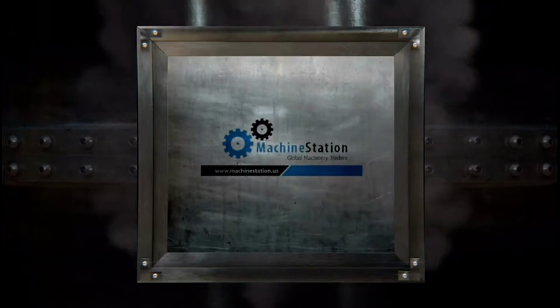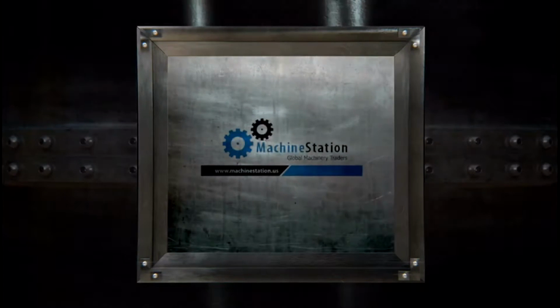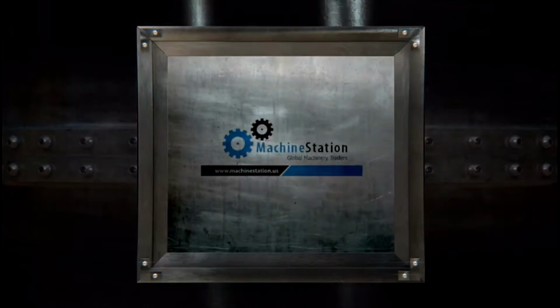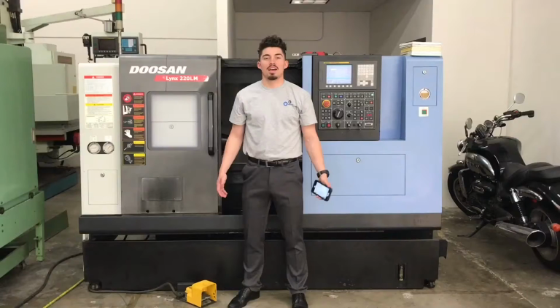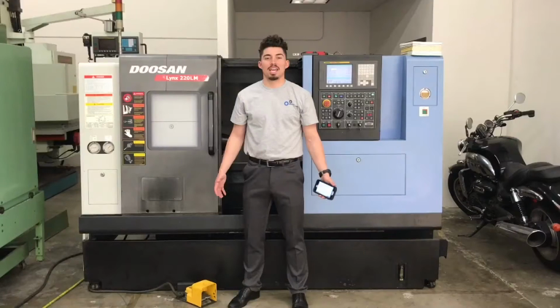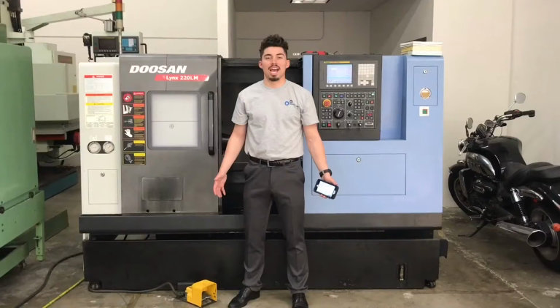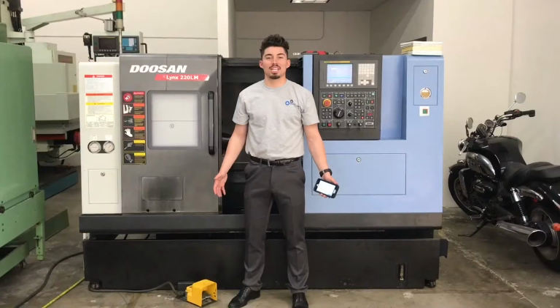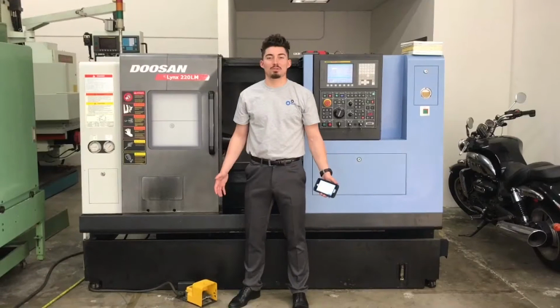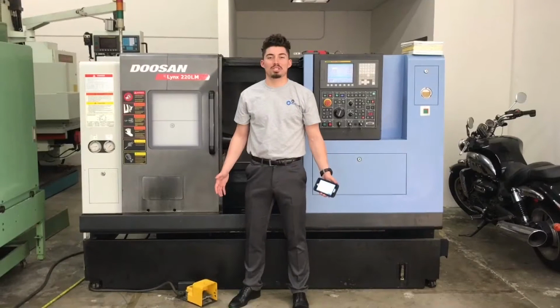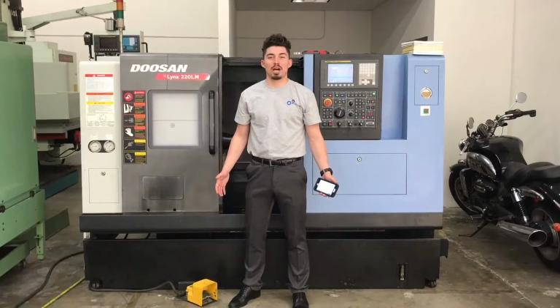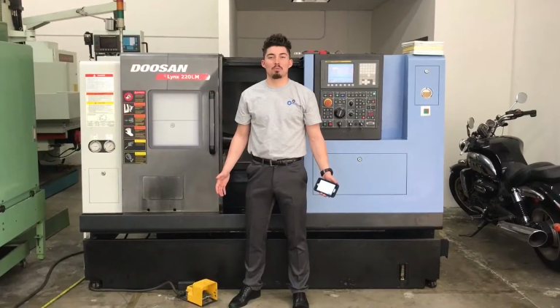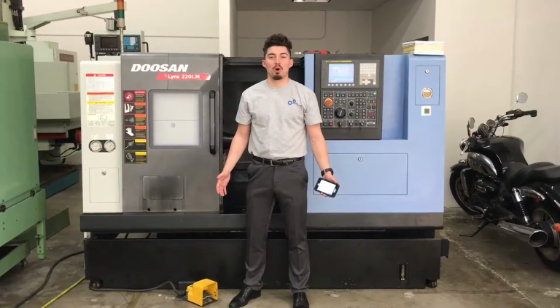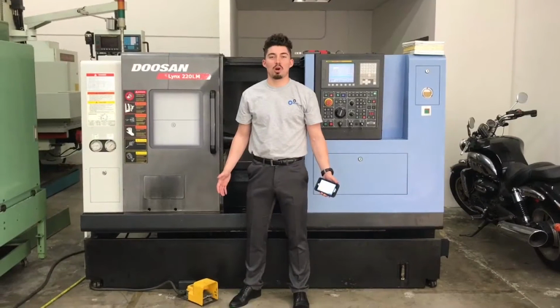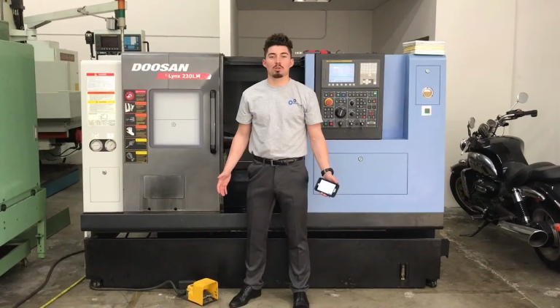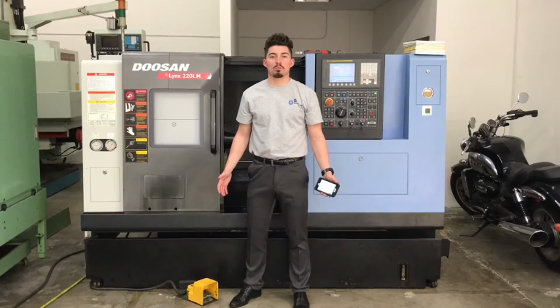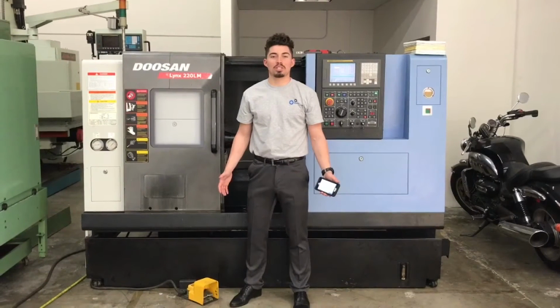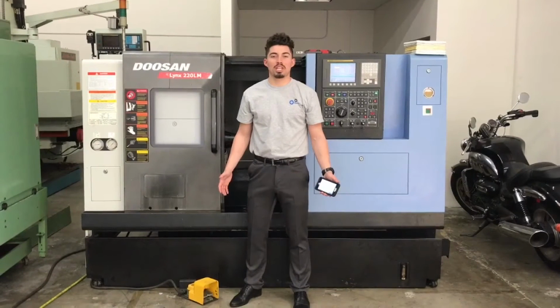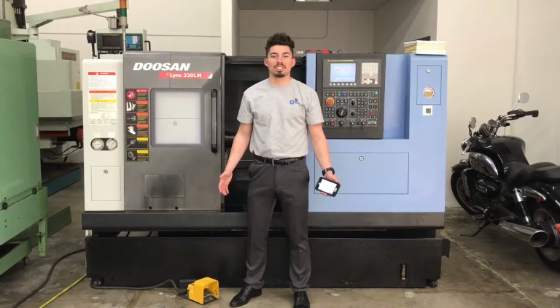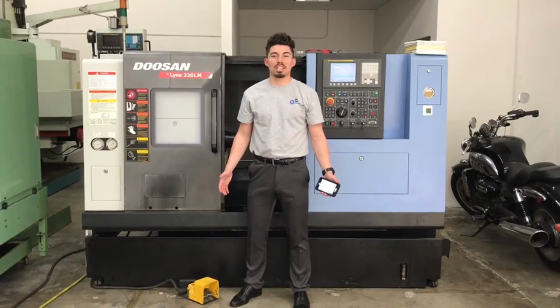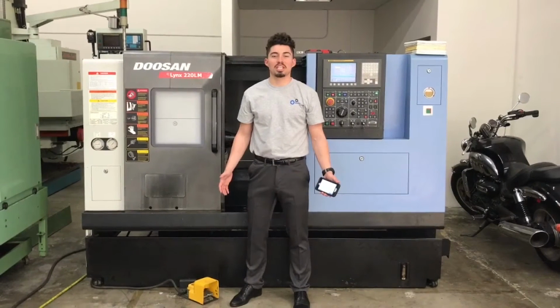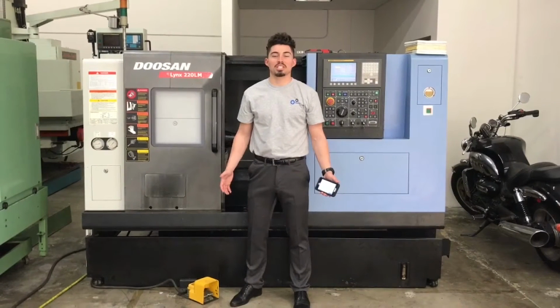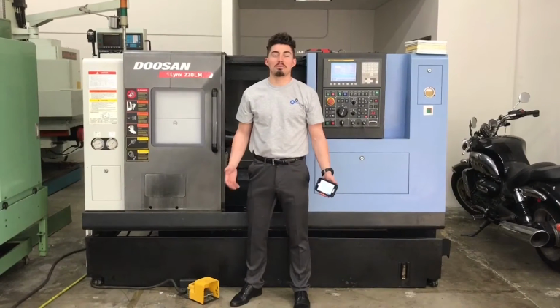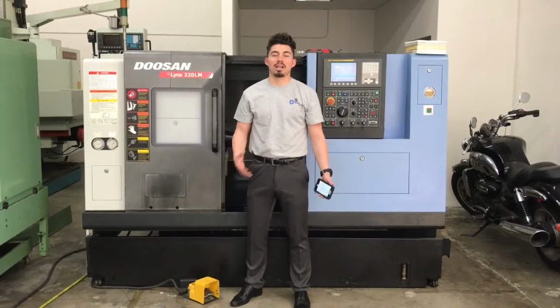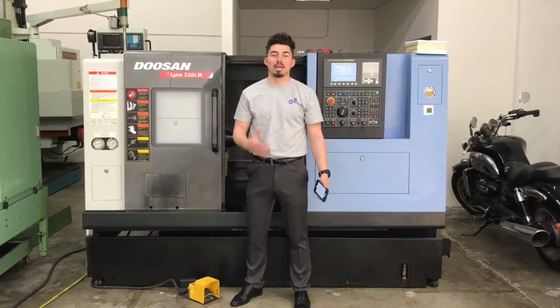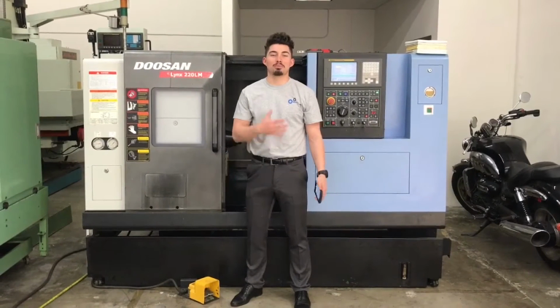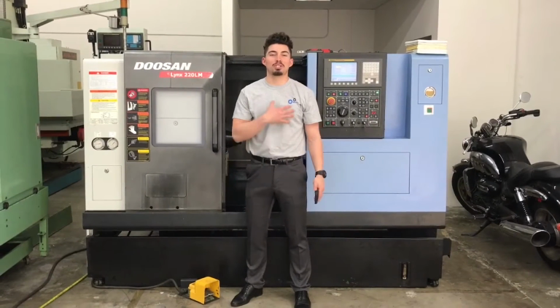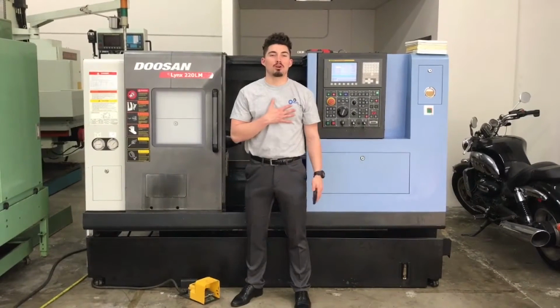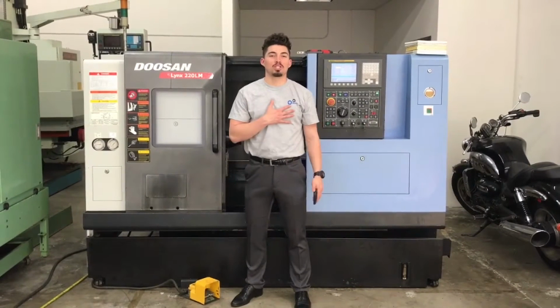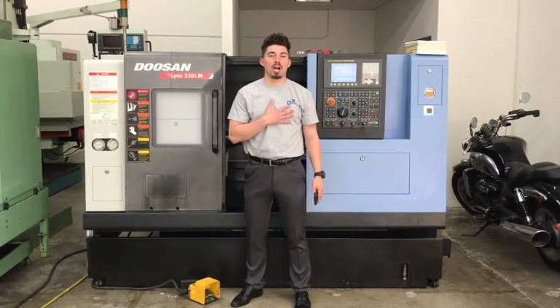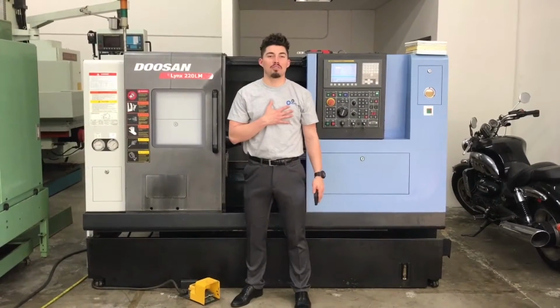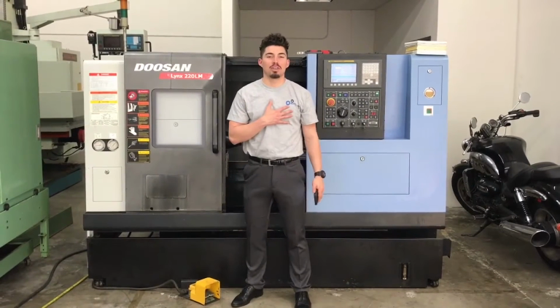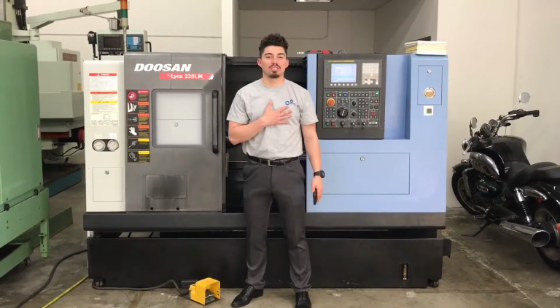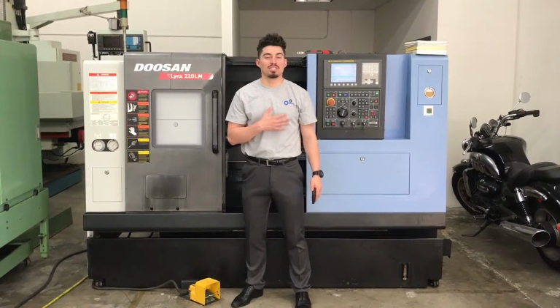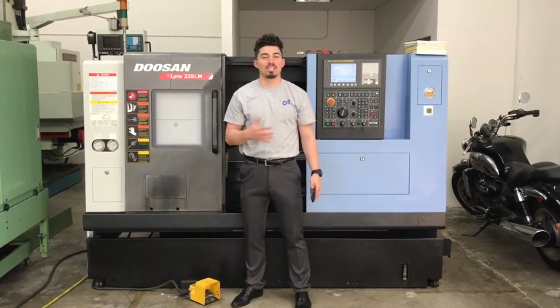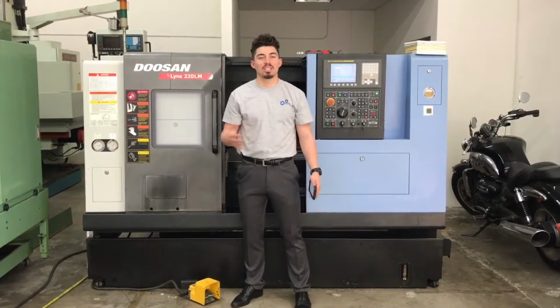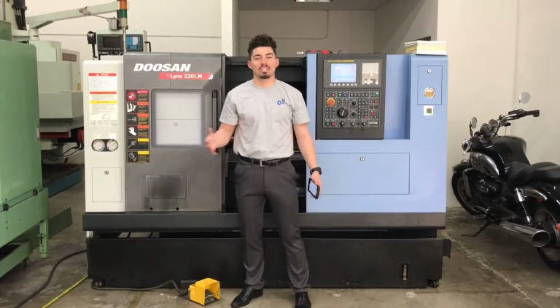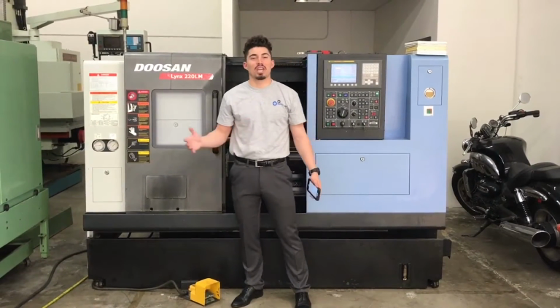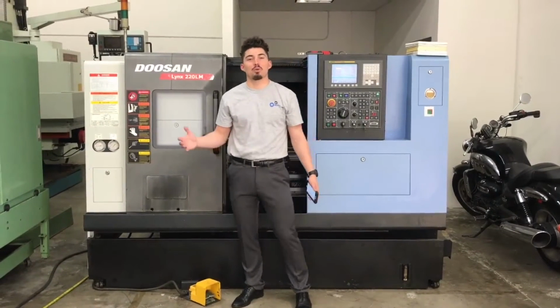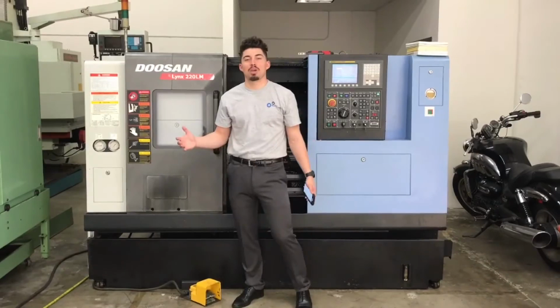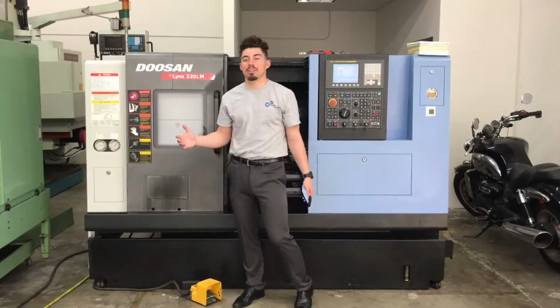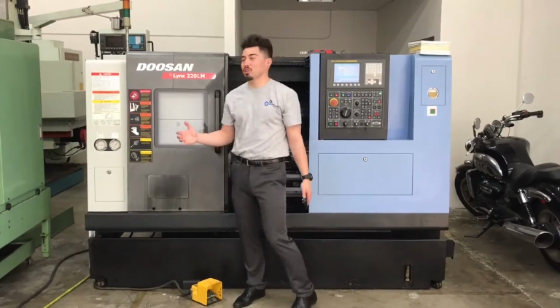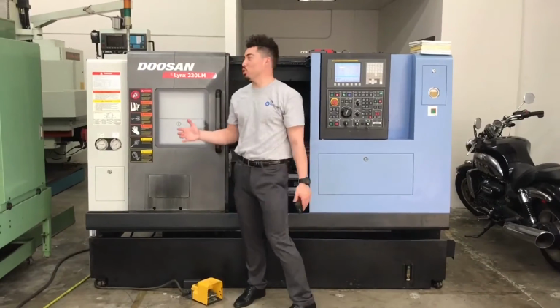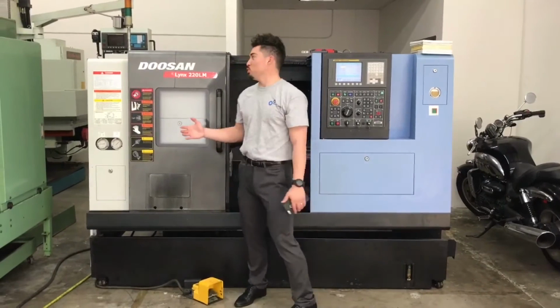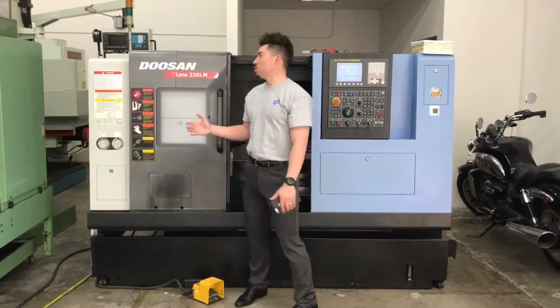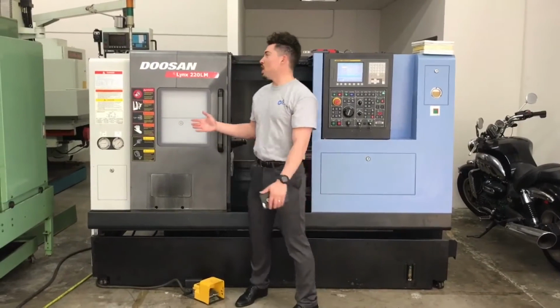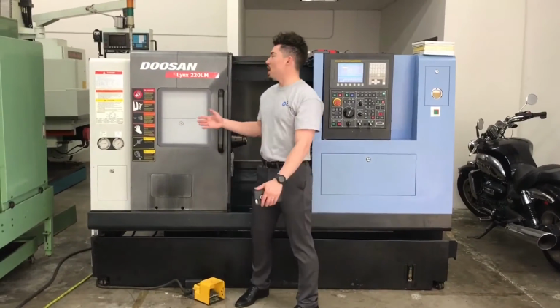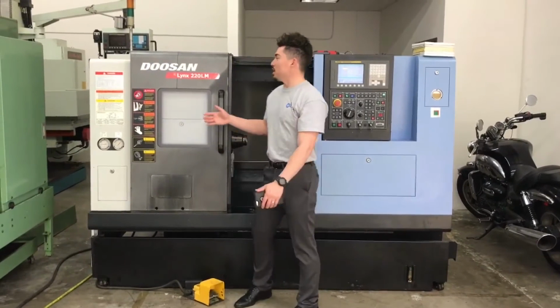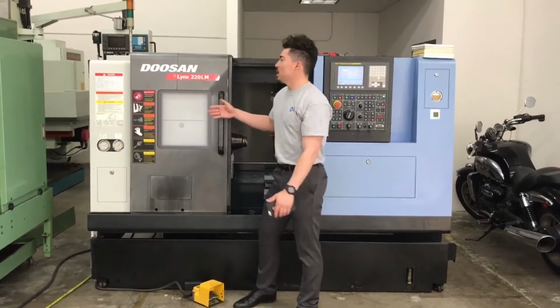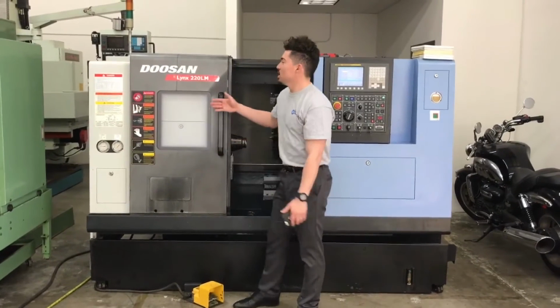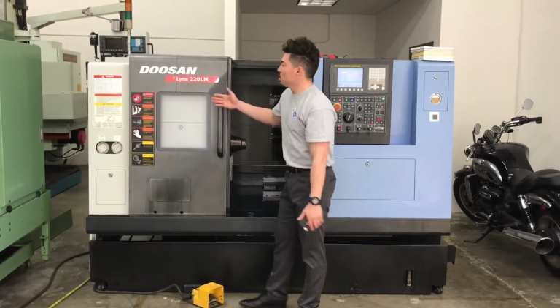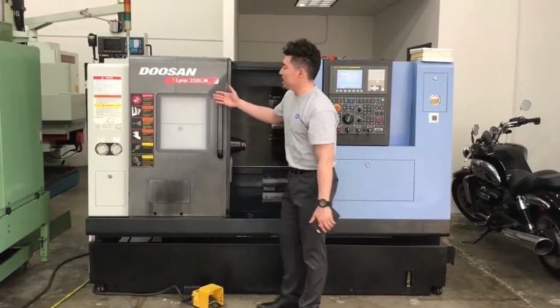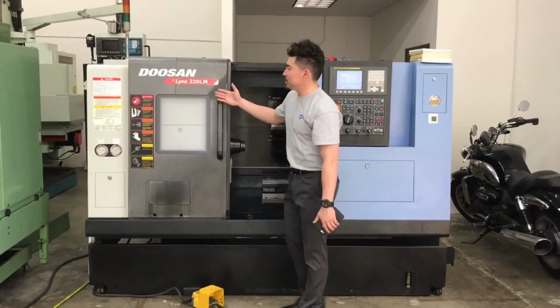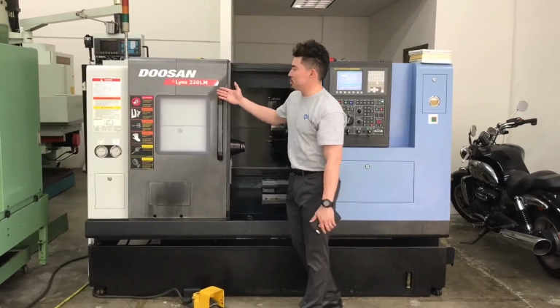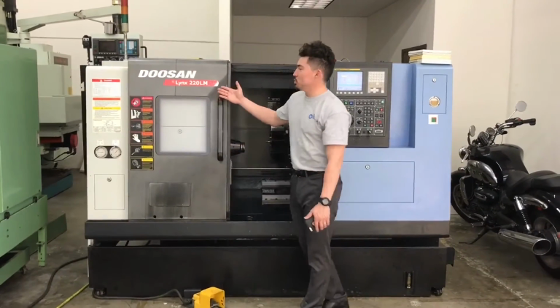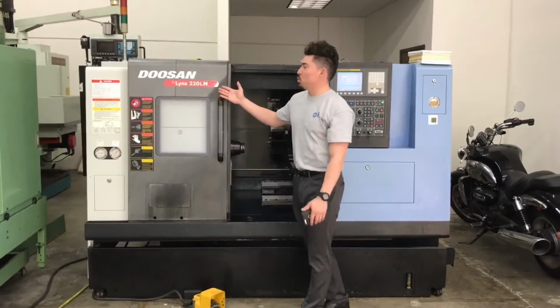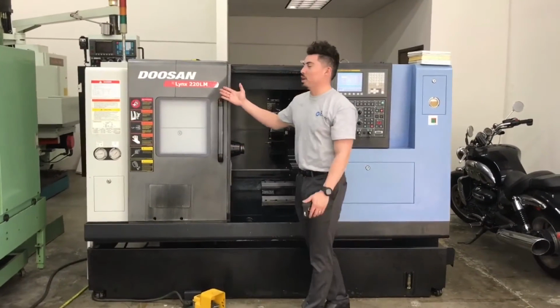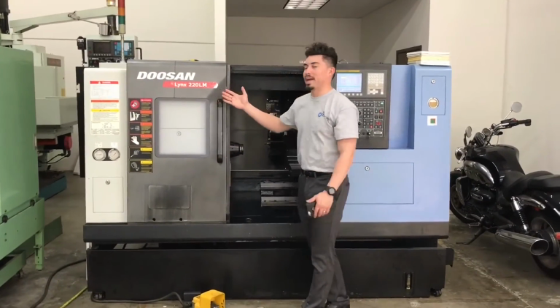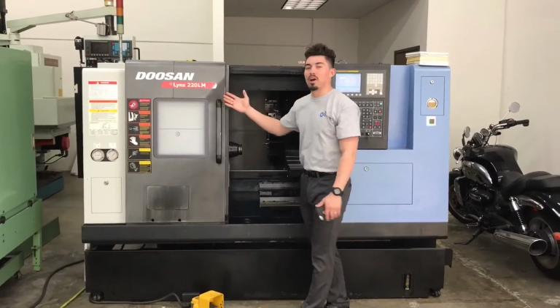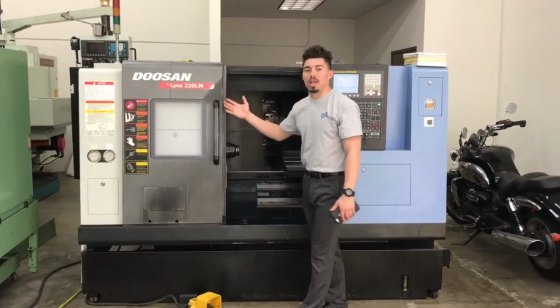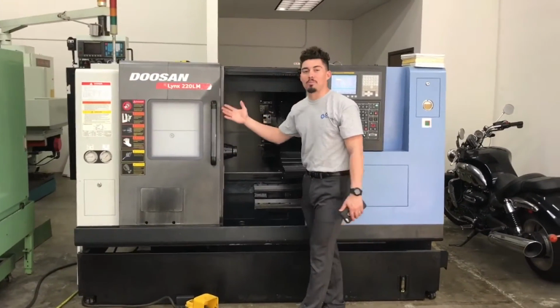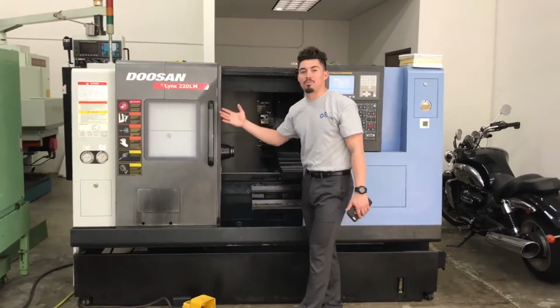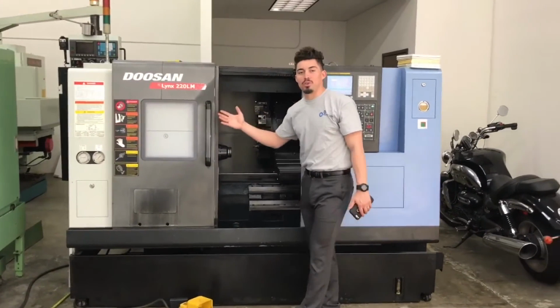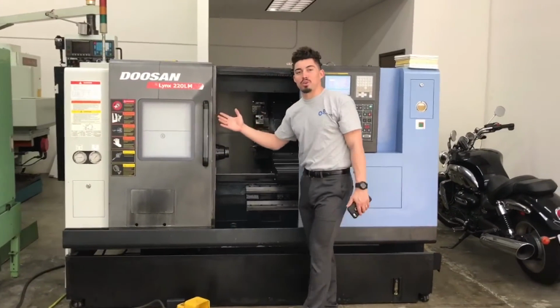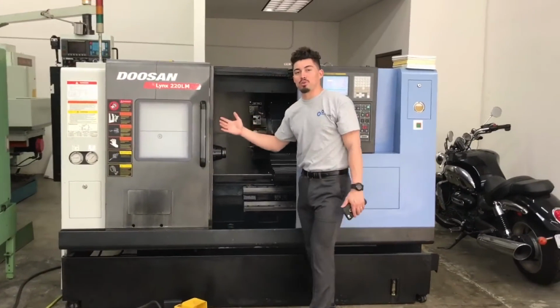Hey guys, what's up? Welcome to Machine Station. My name is Joe Chavez. Today we got the Tucson Wings 220 LLM for you.